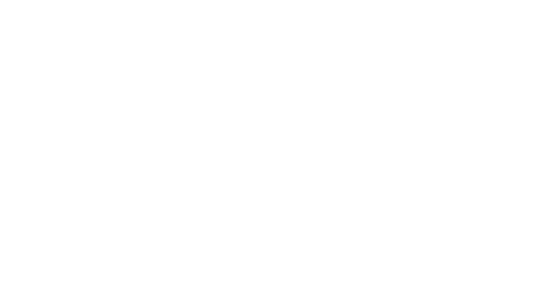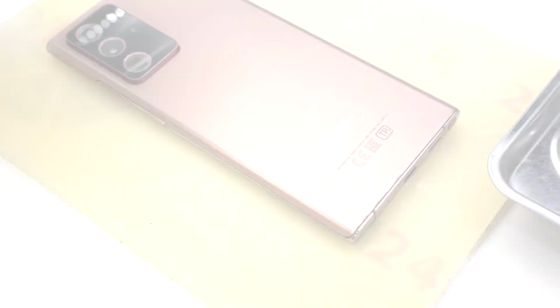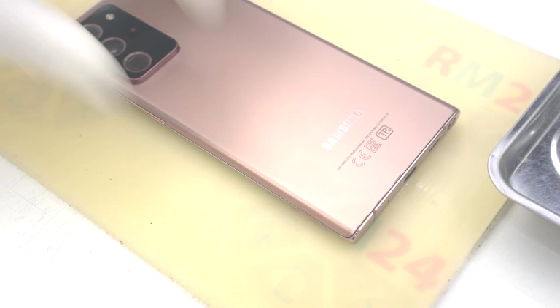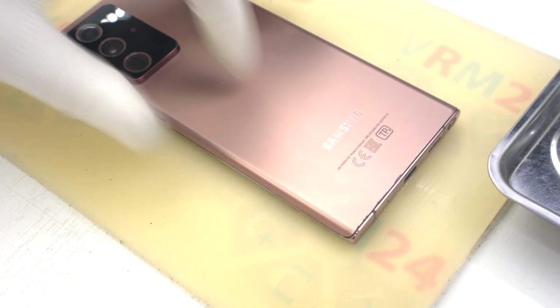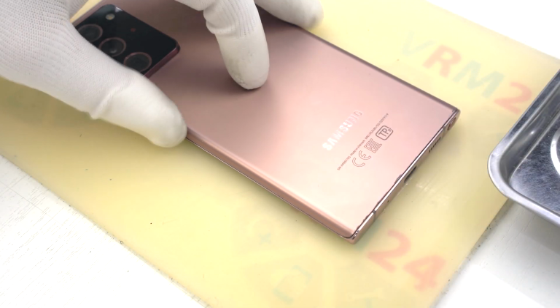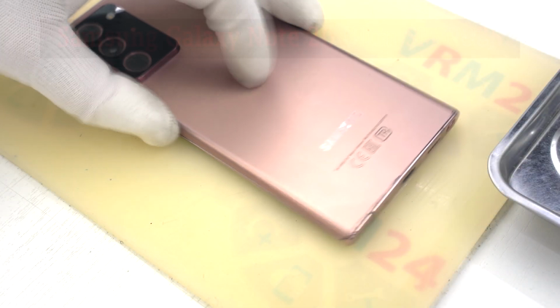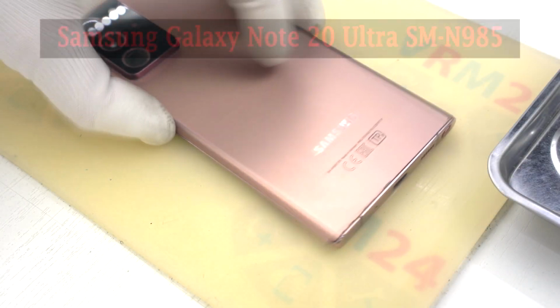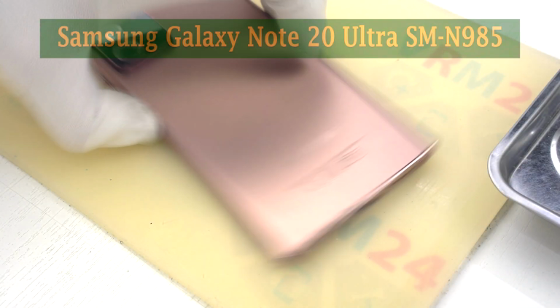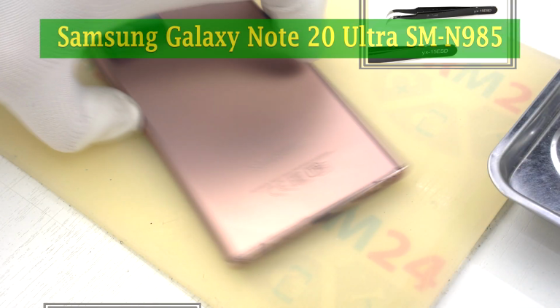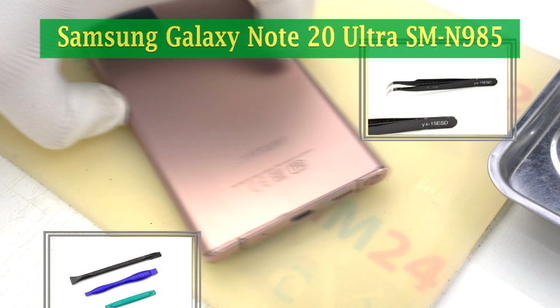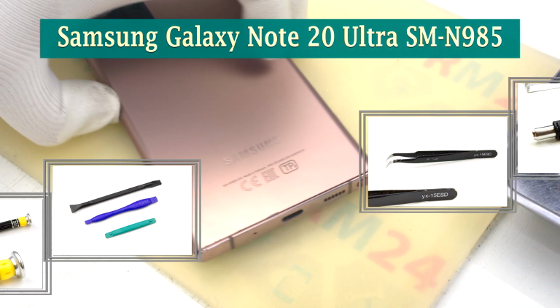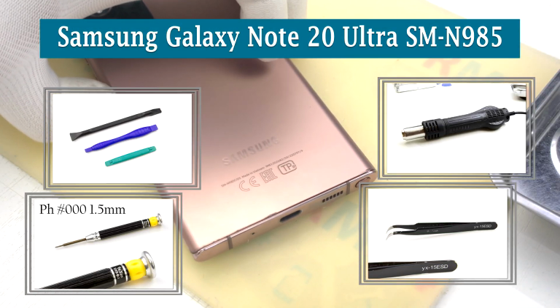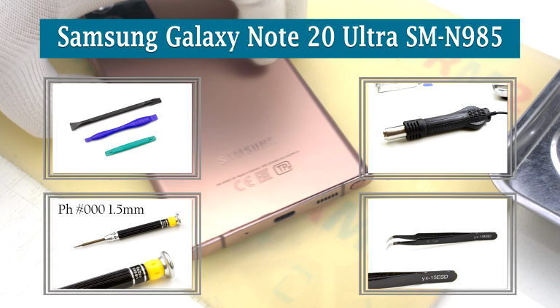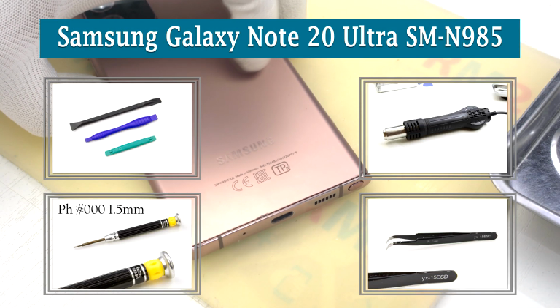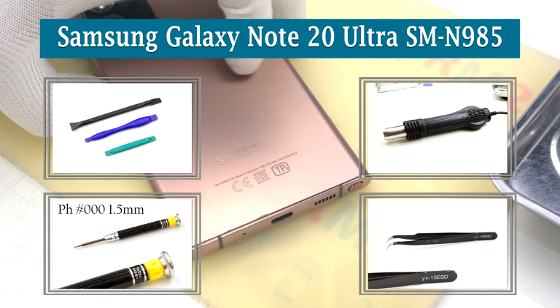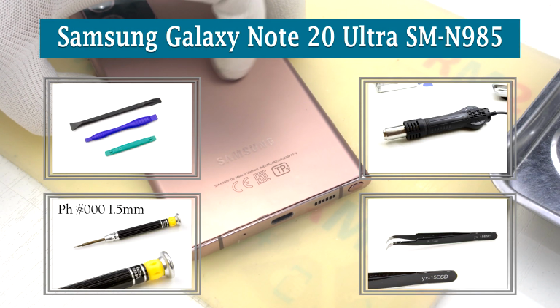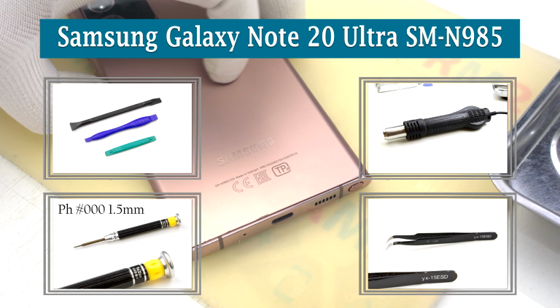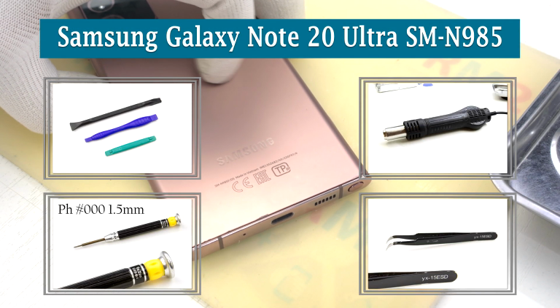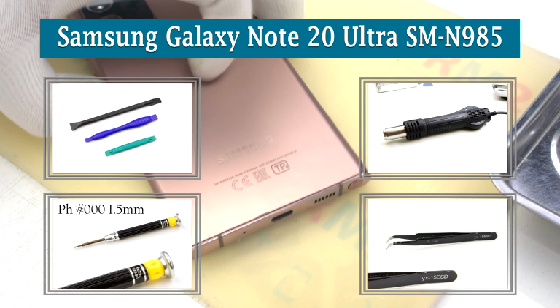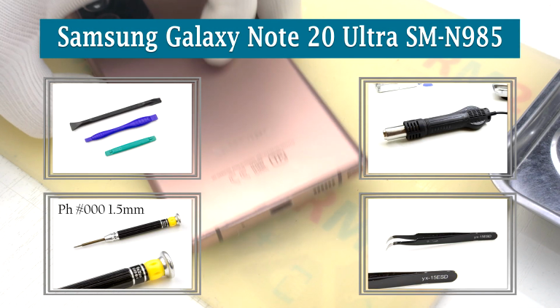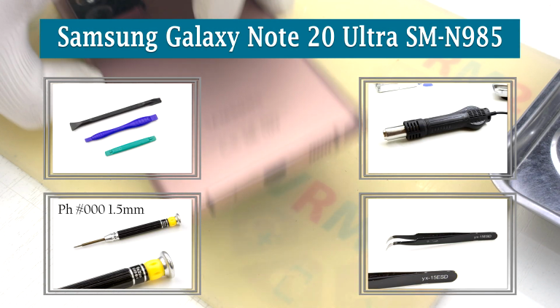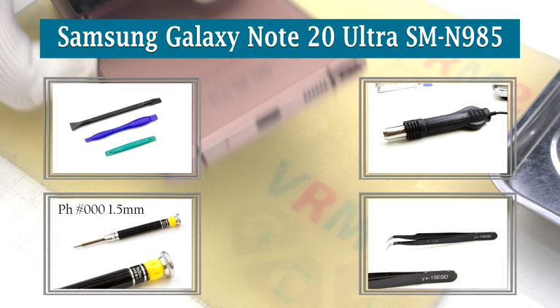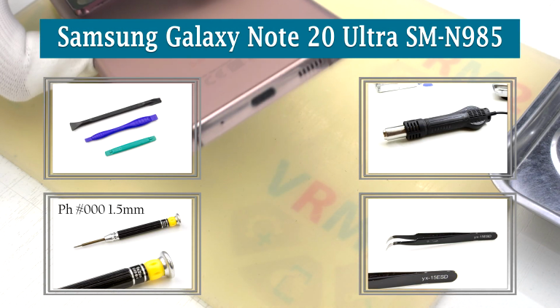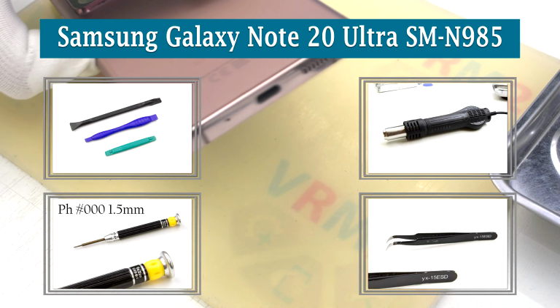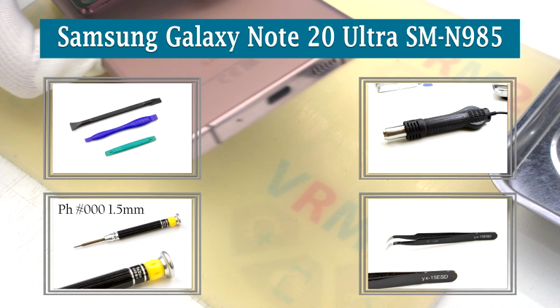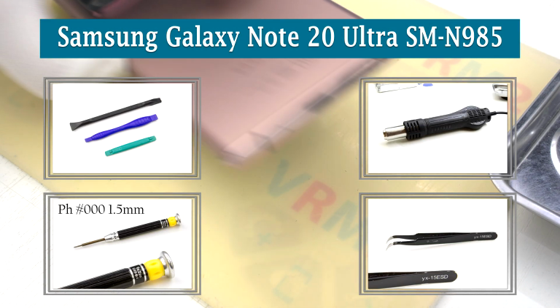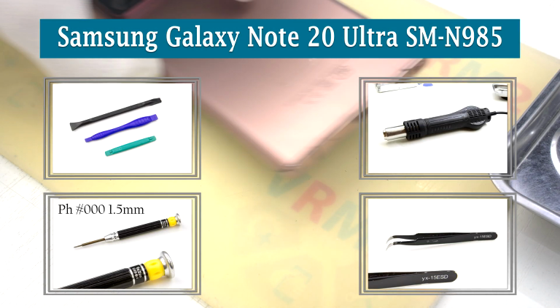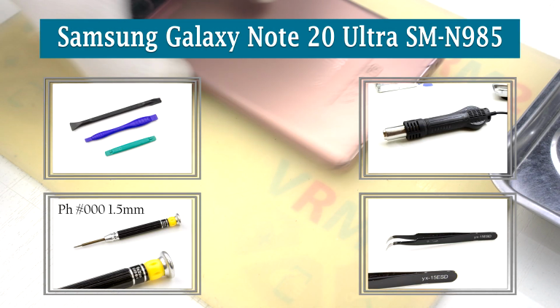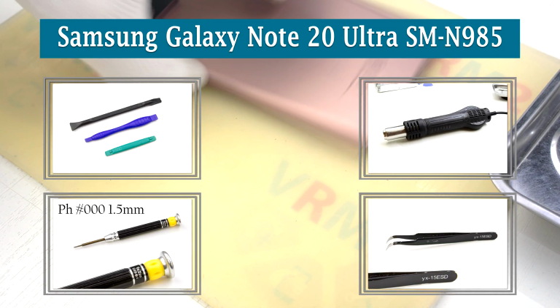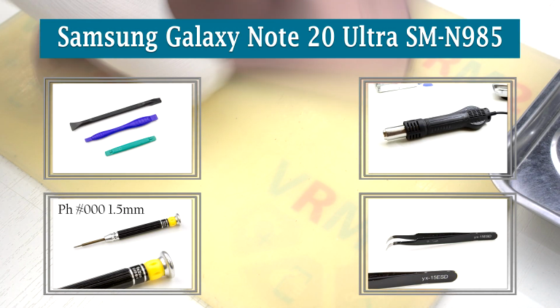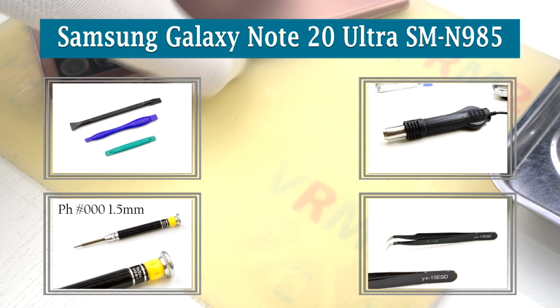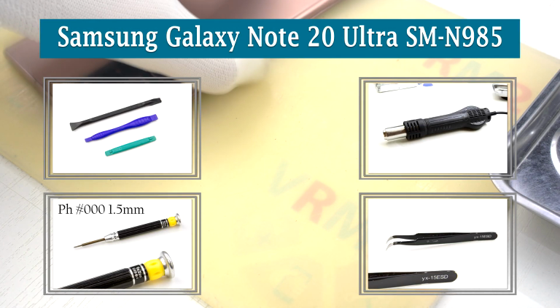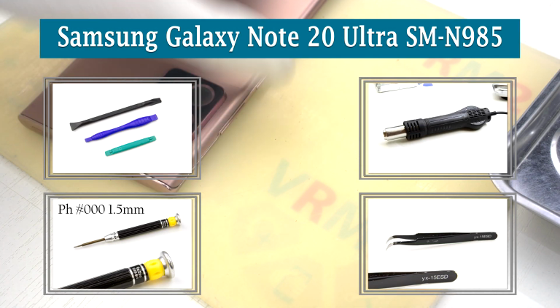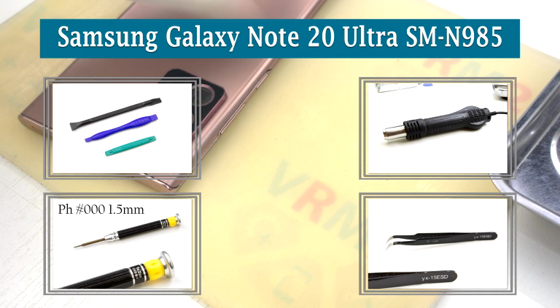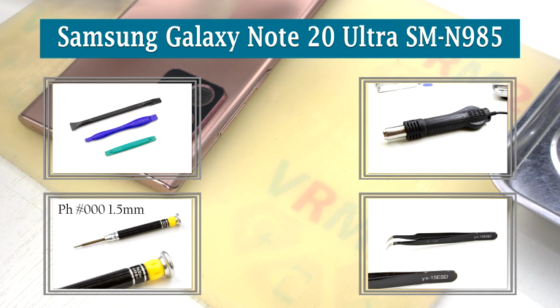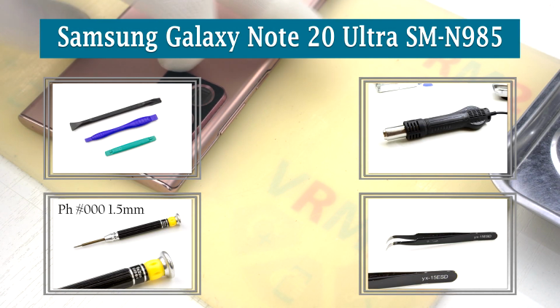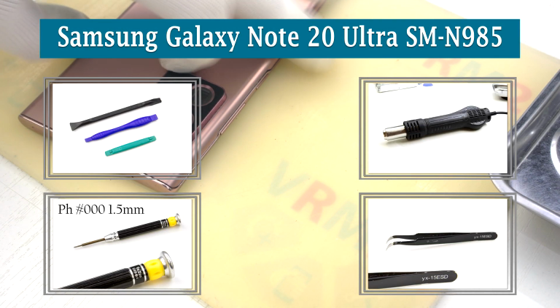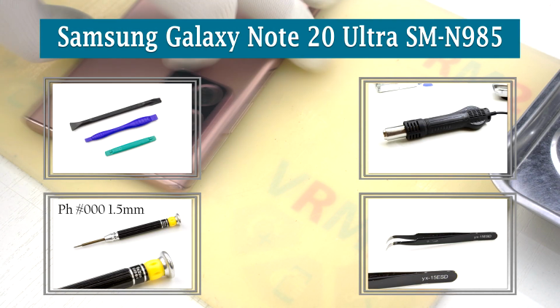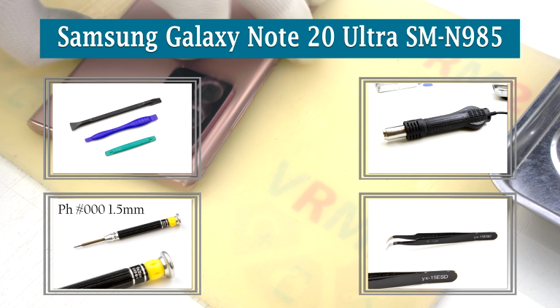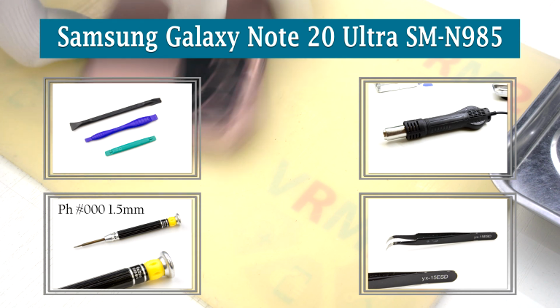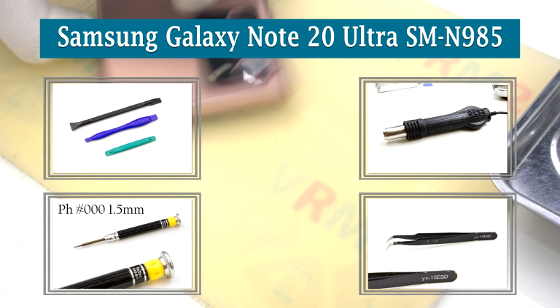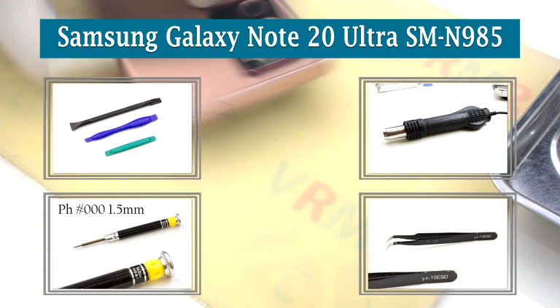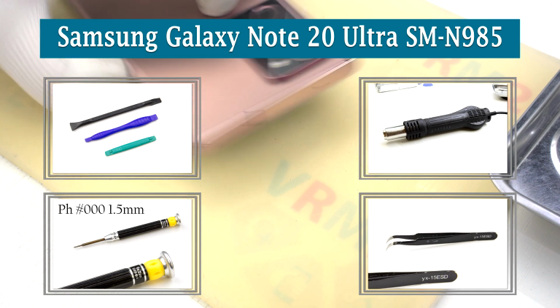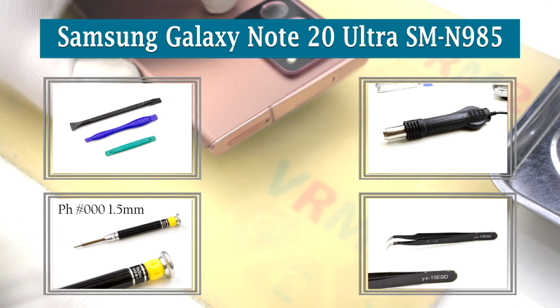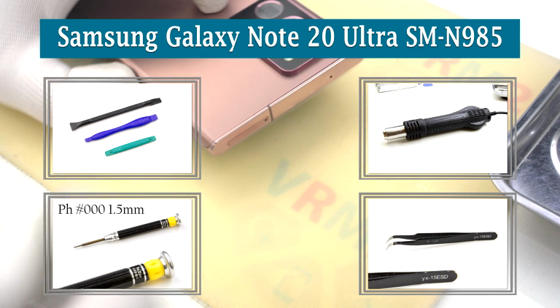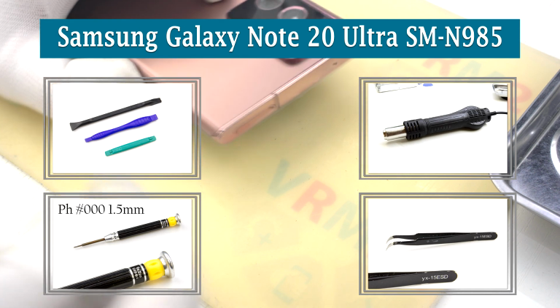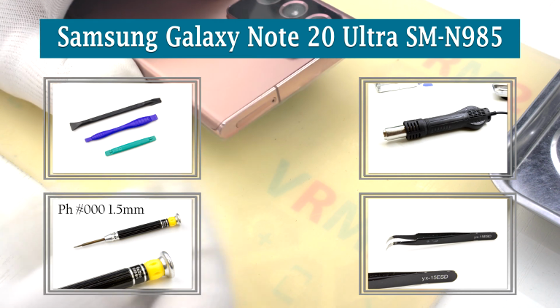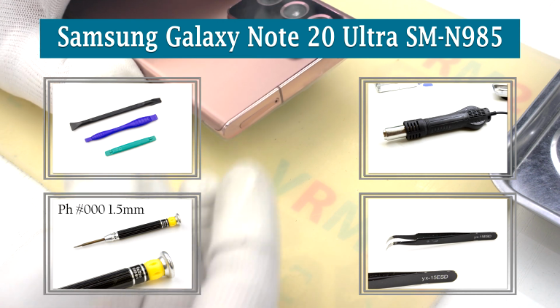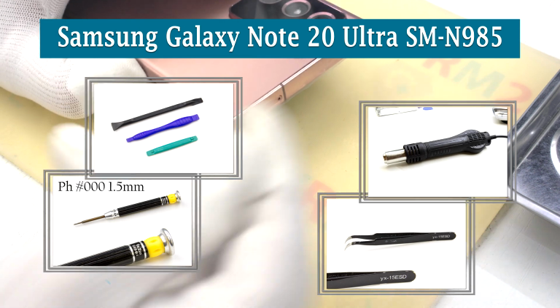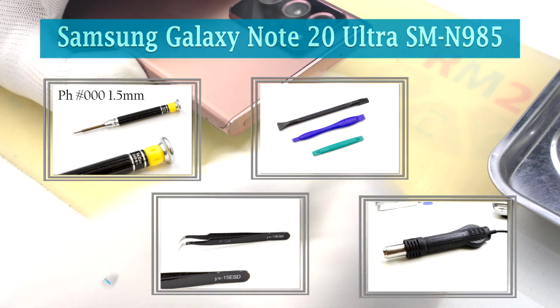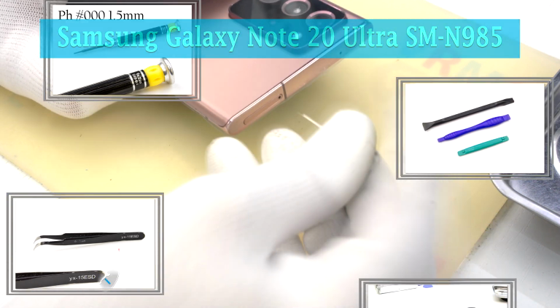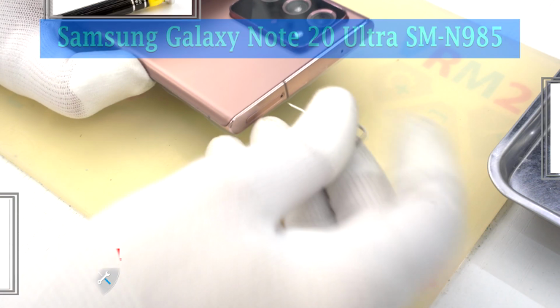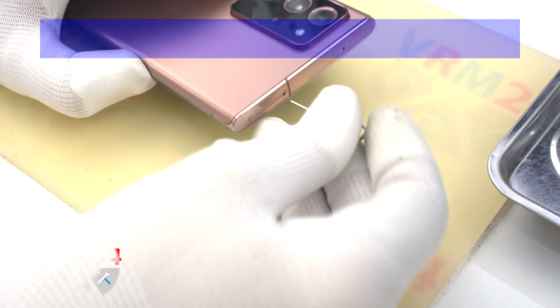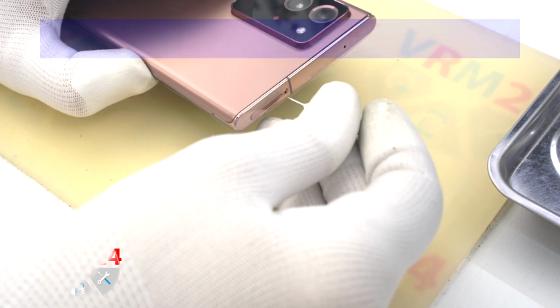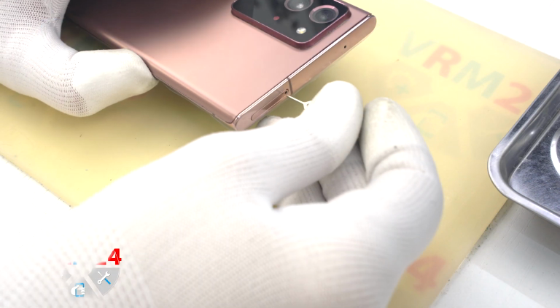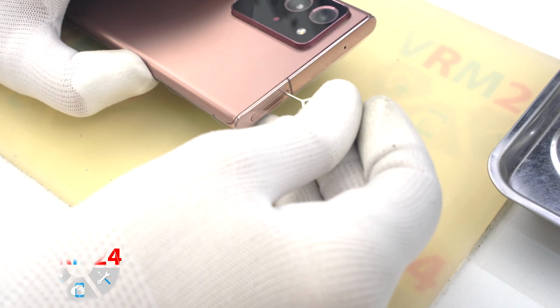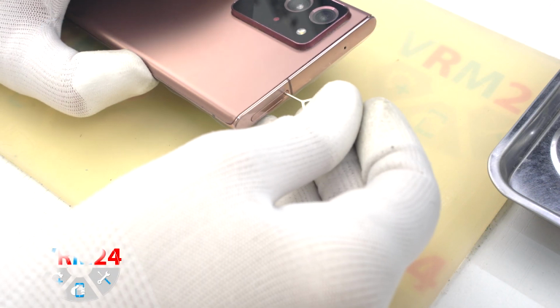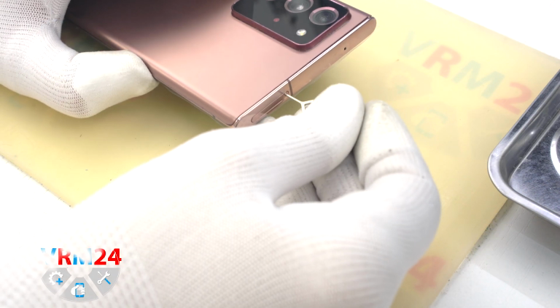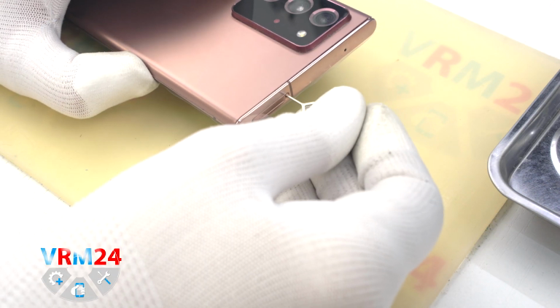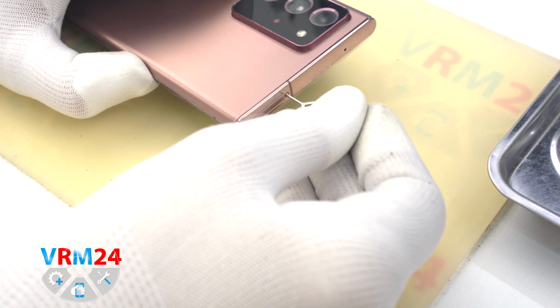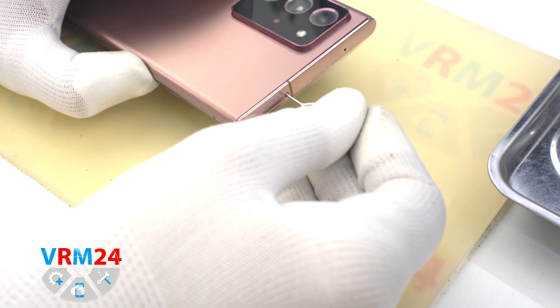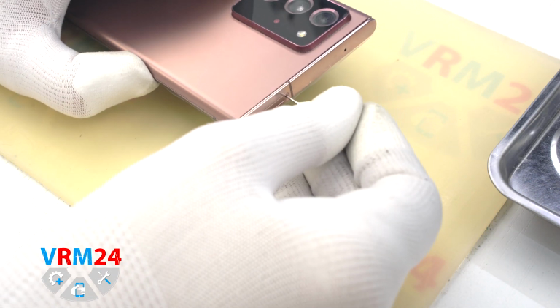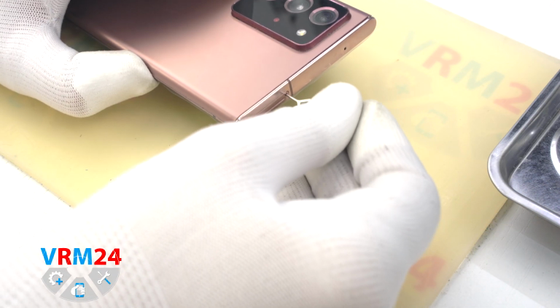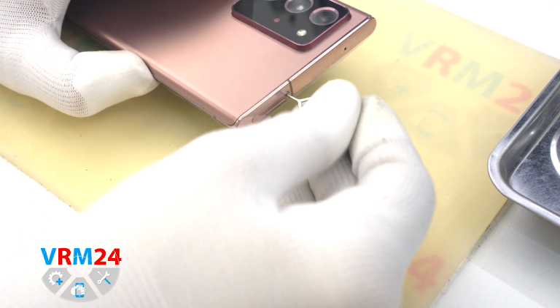Hi guys, you are watching OliverM24.com and today we are going to disassemble the Samsung Galaxy Note 20 Ultra.